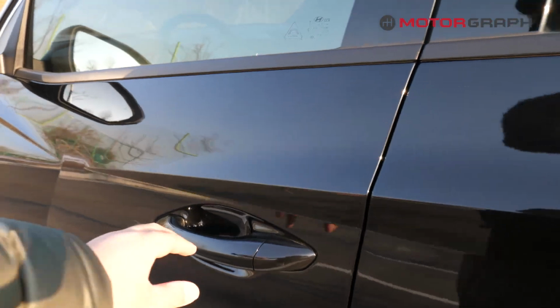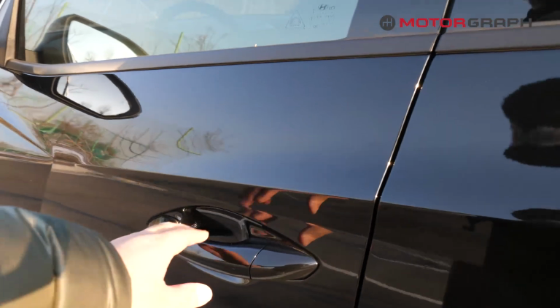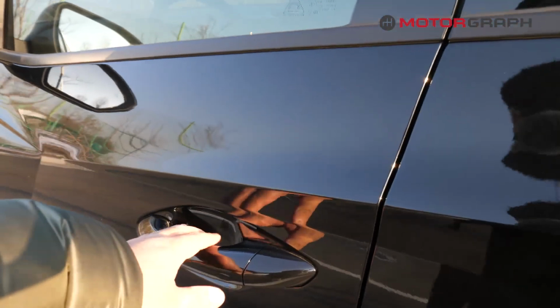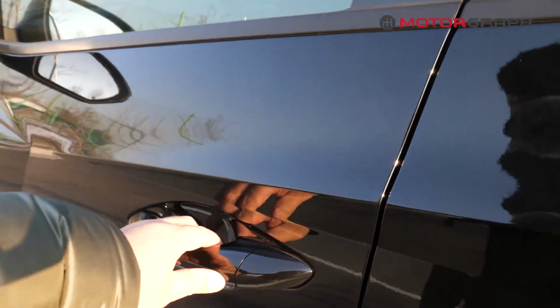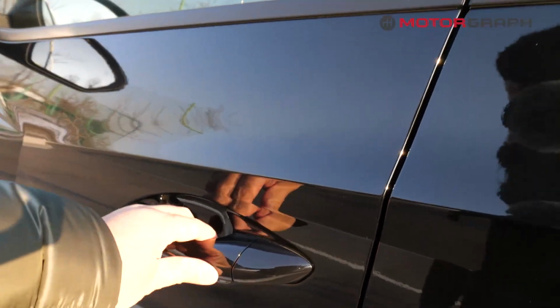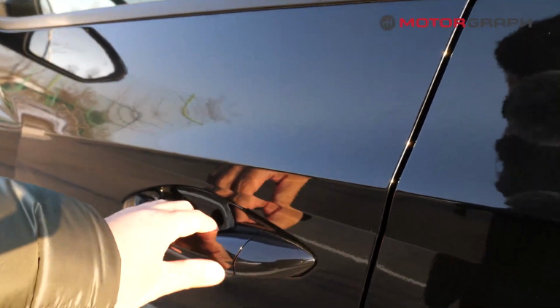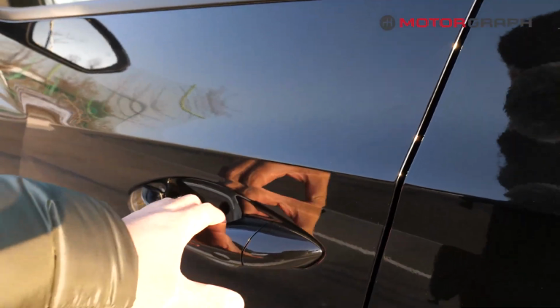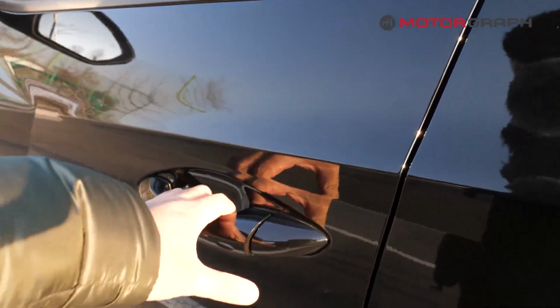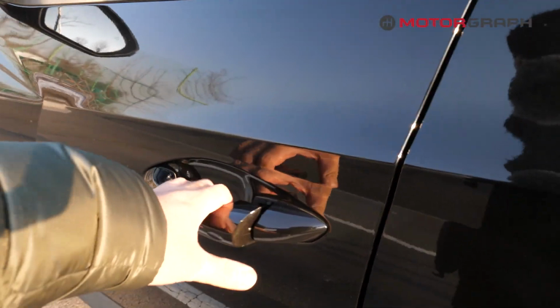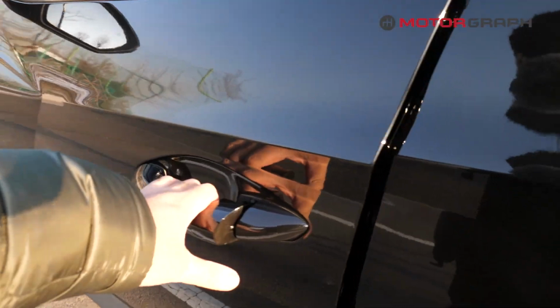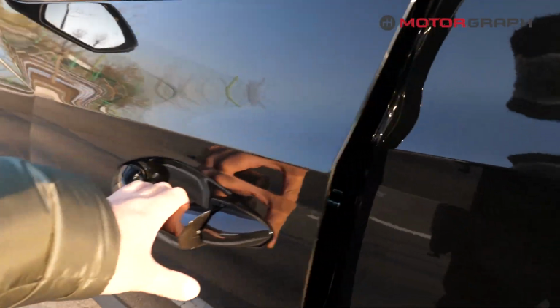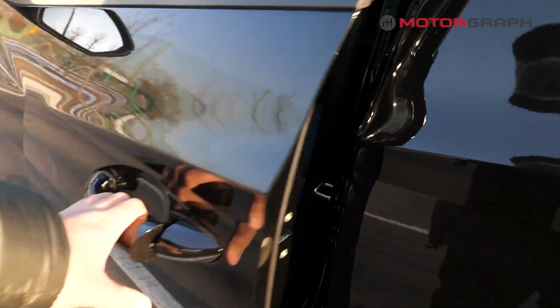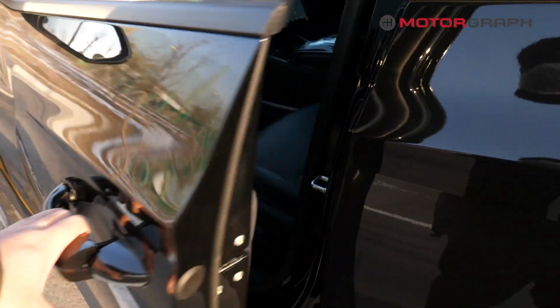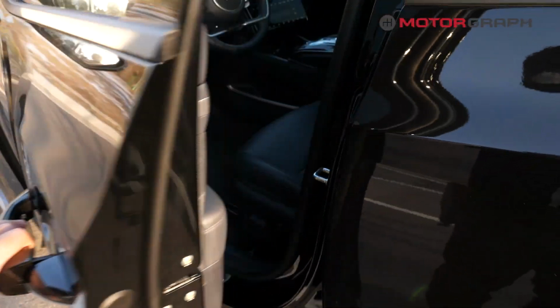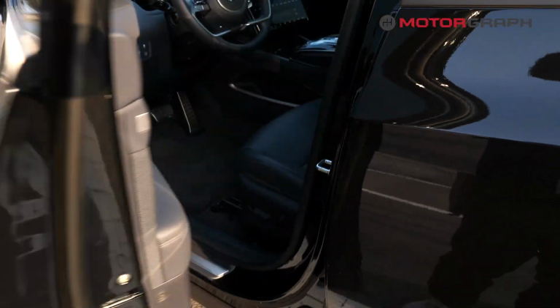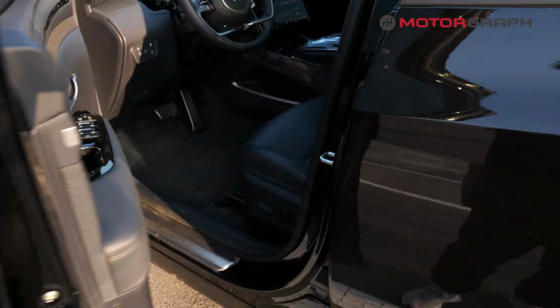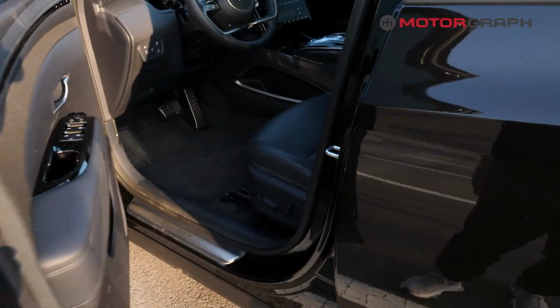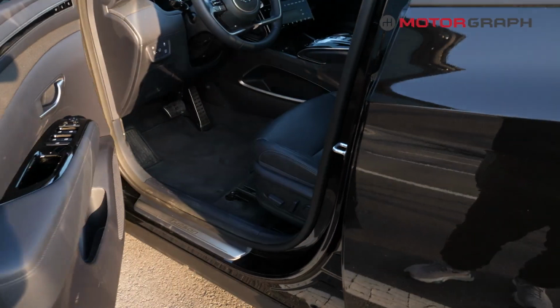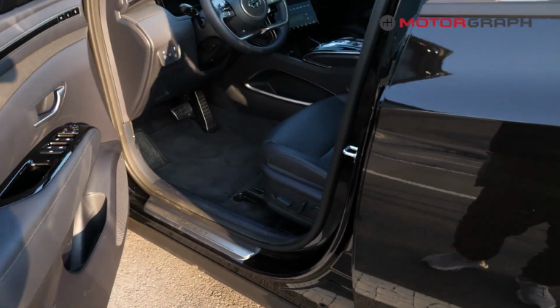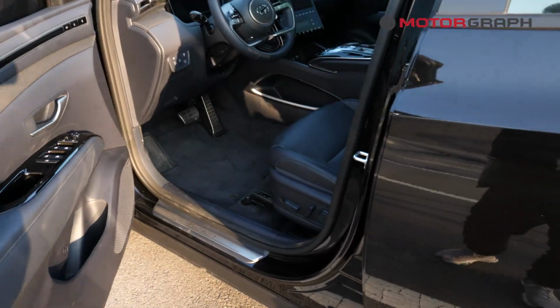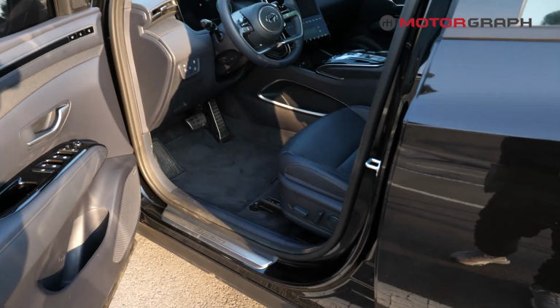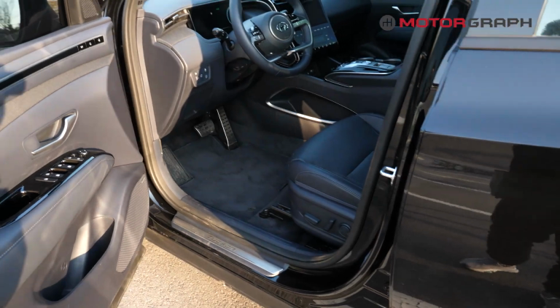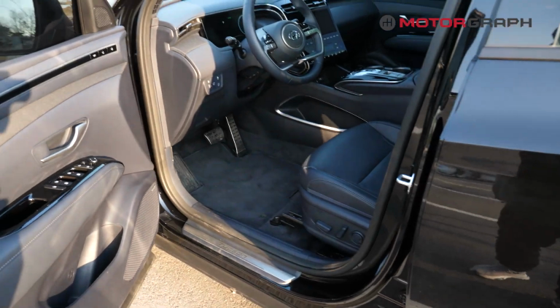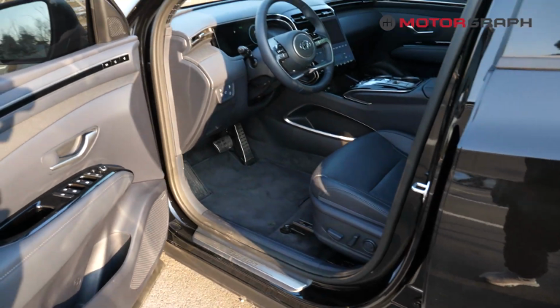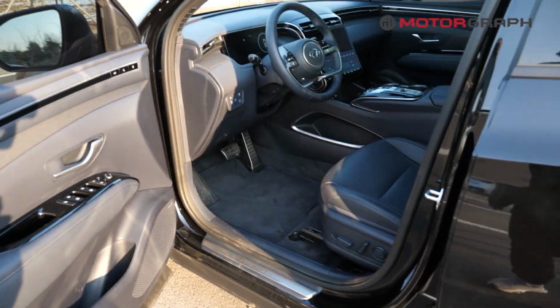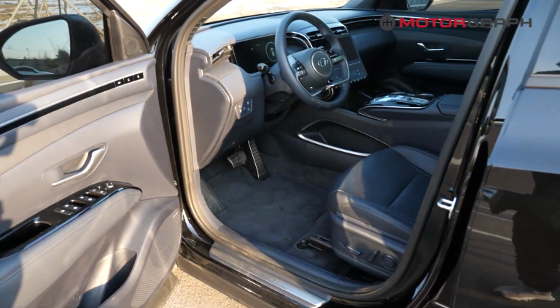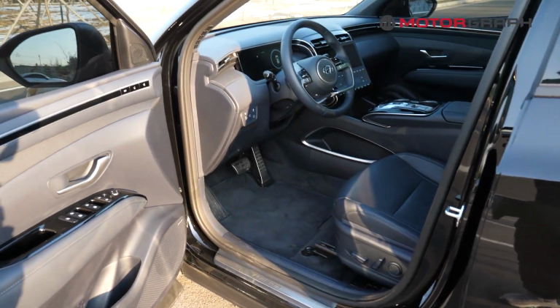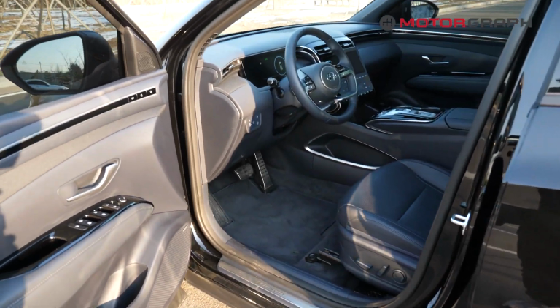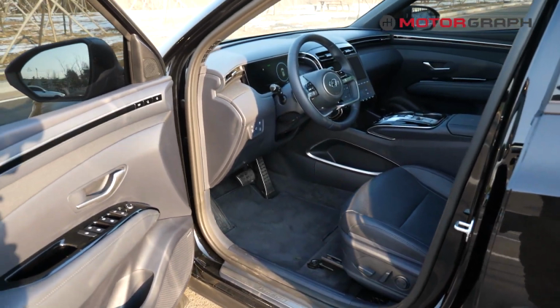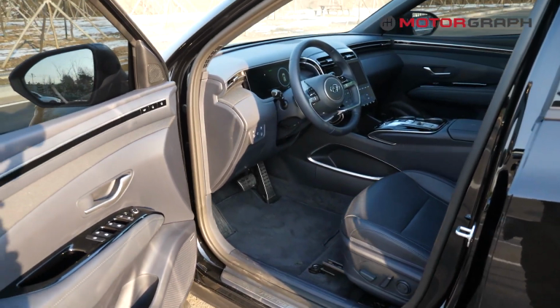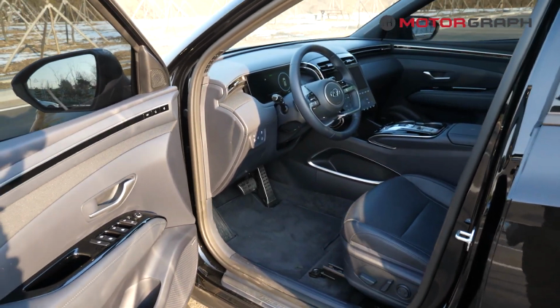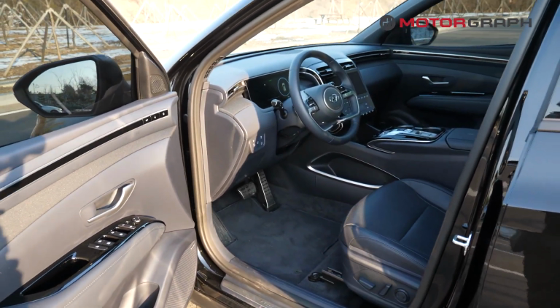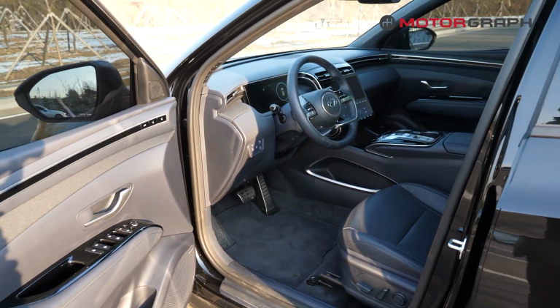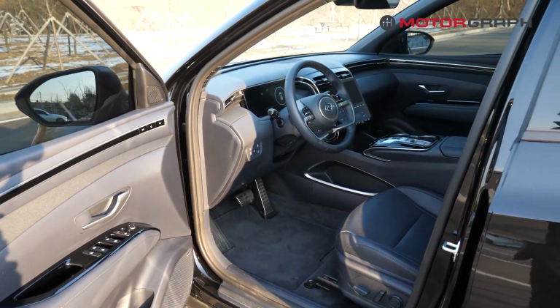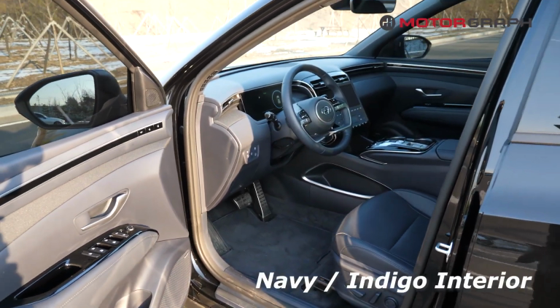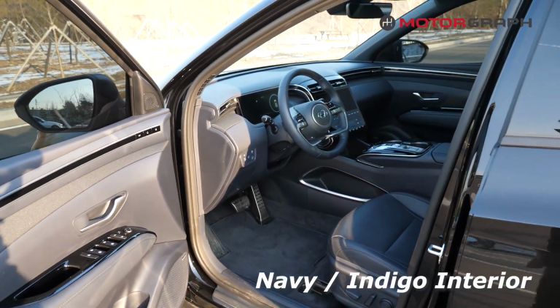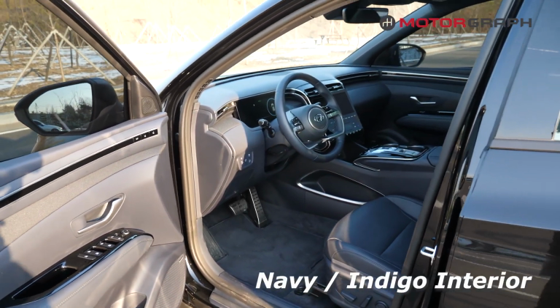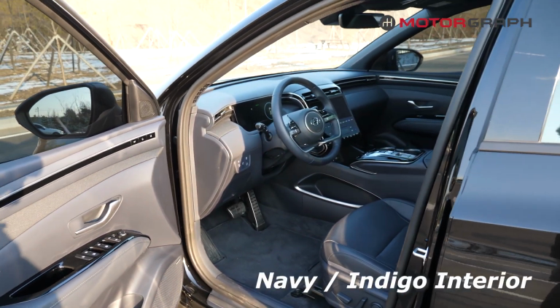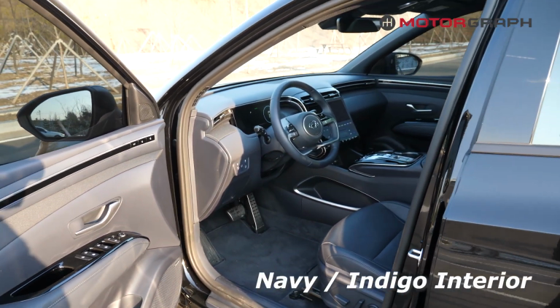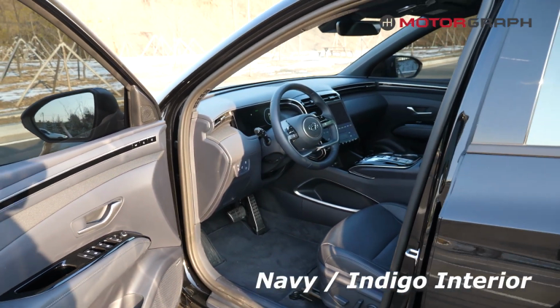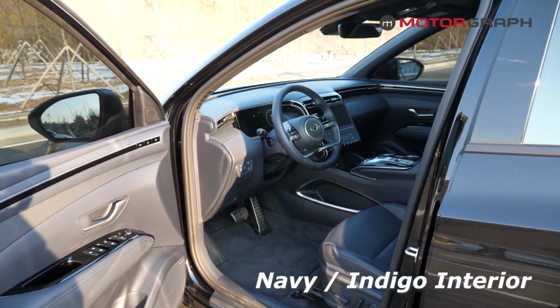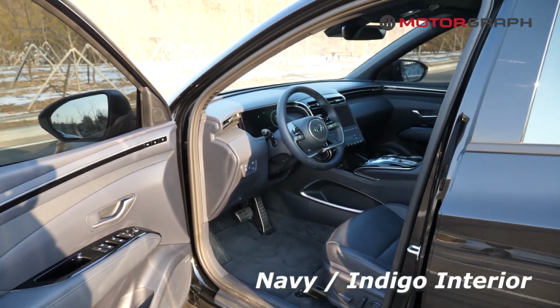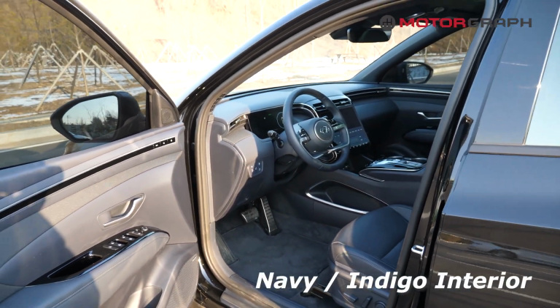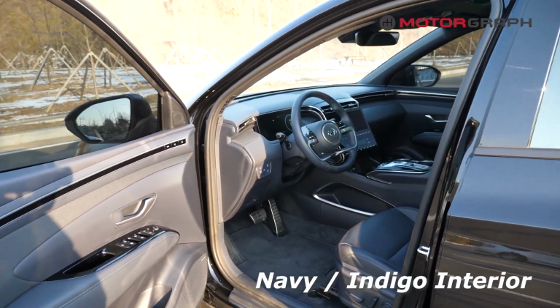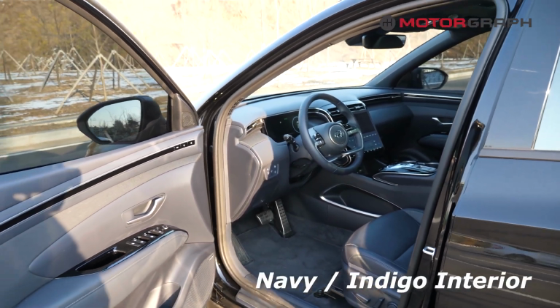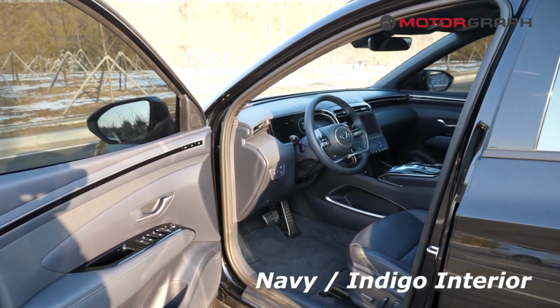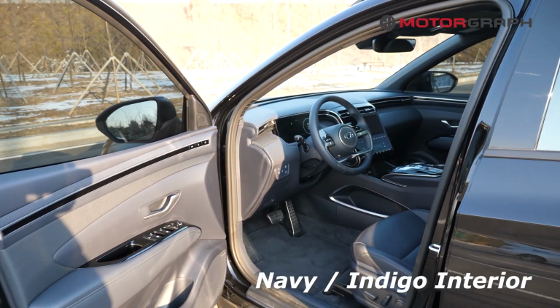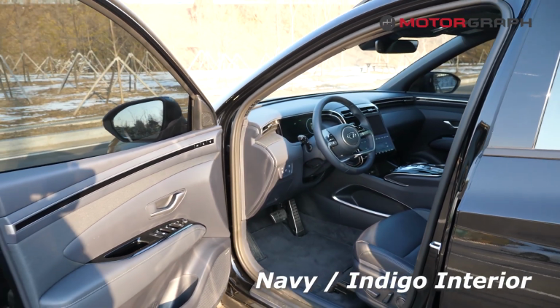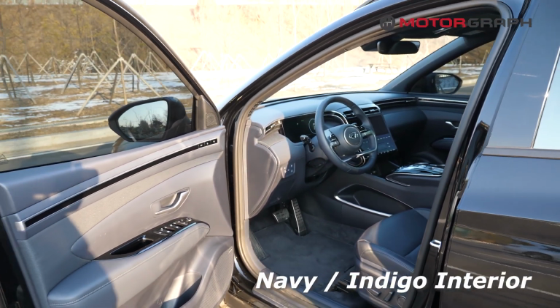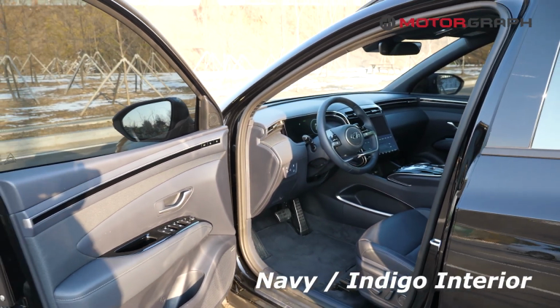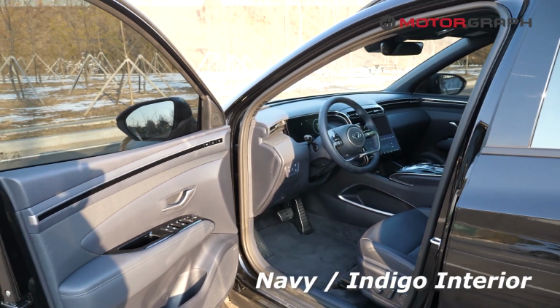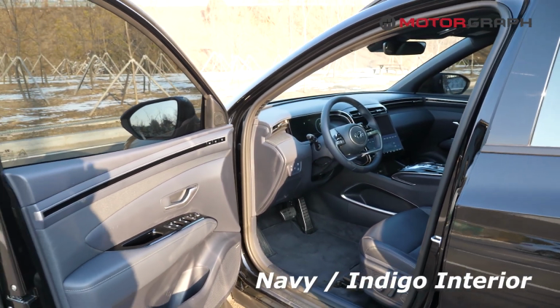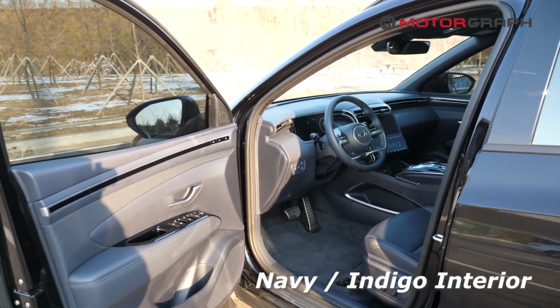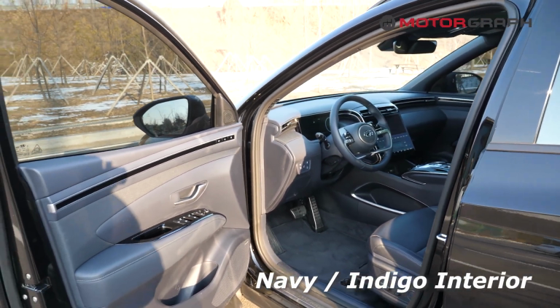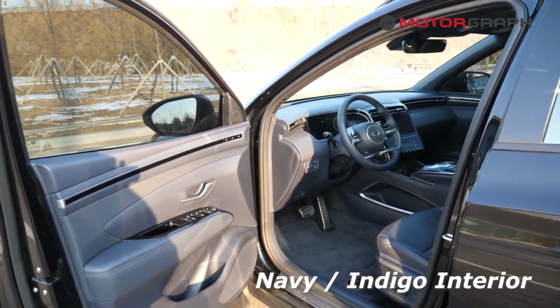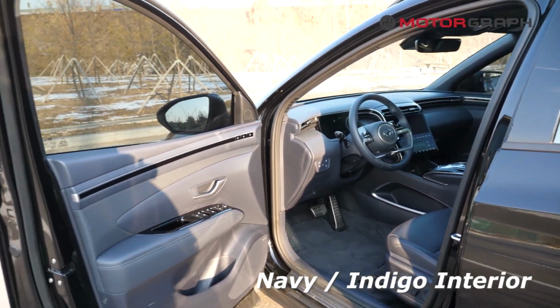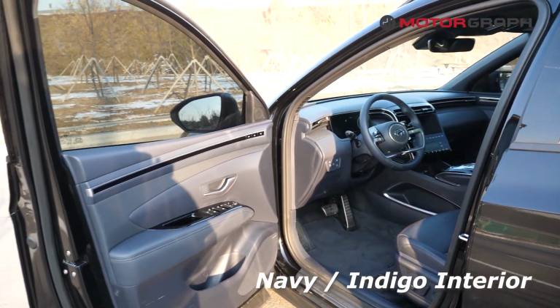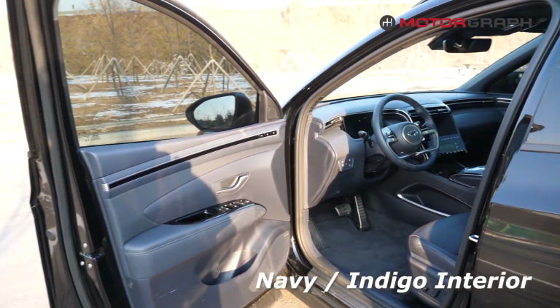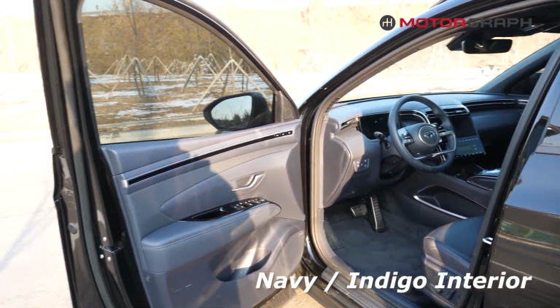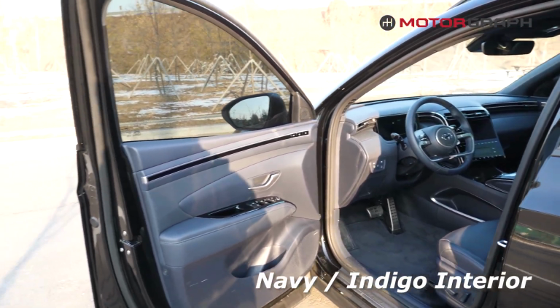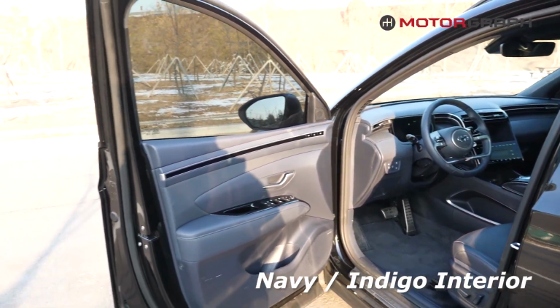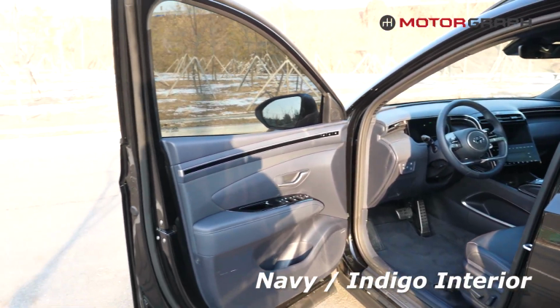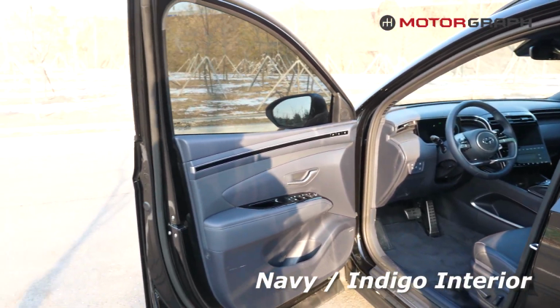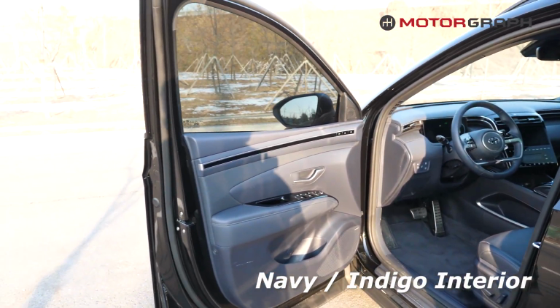Now let's take a look inside. The interior you're looking at right now is the indigo leather.